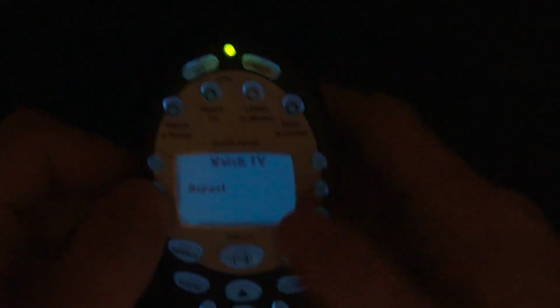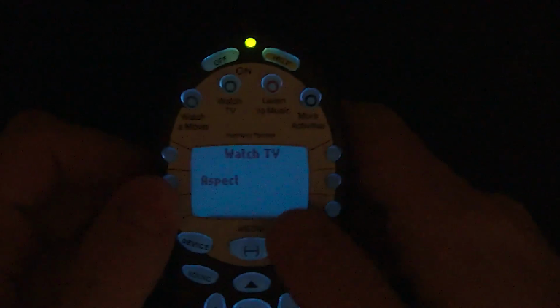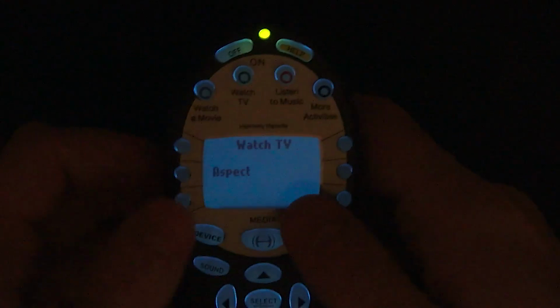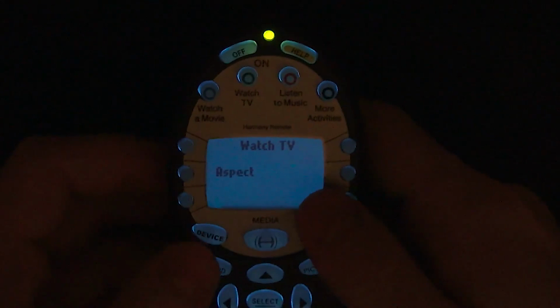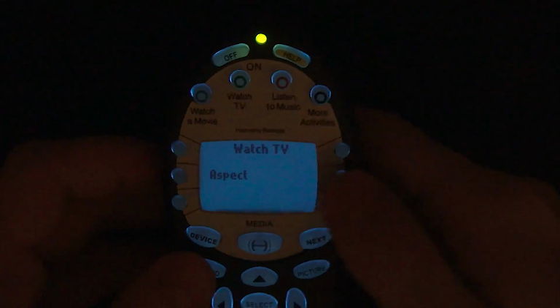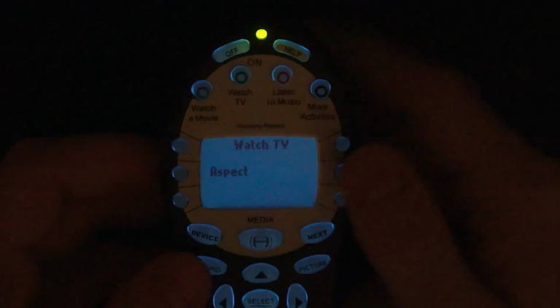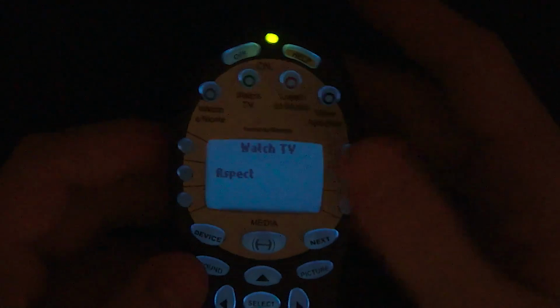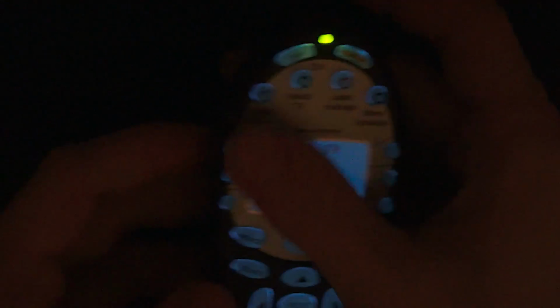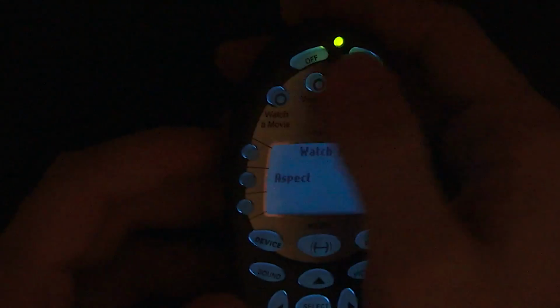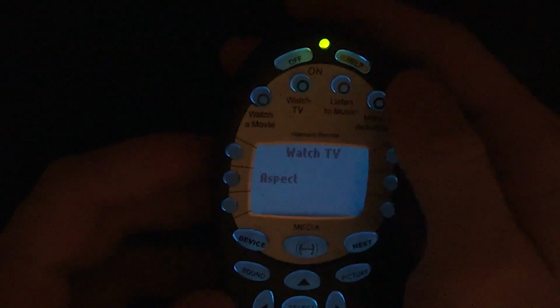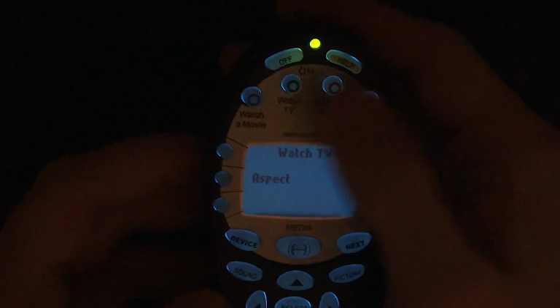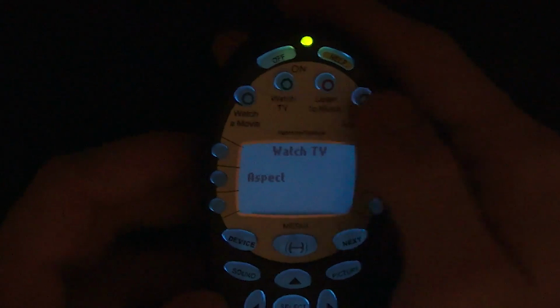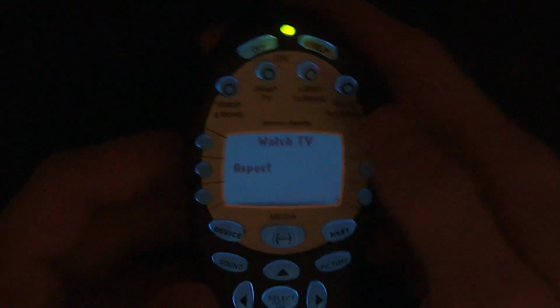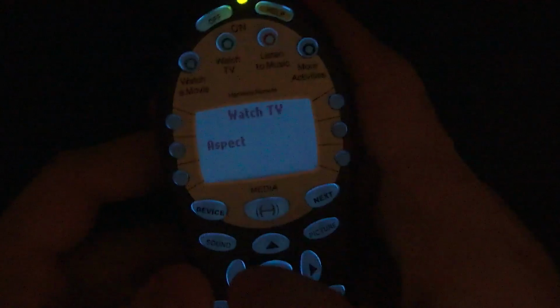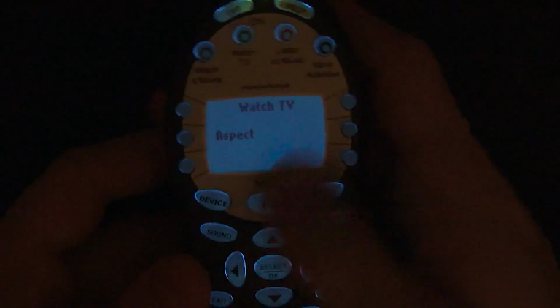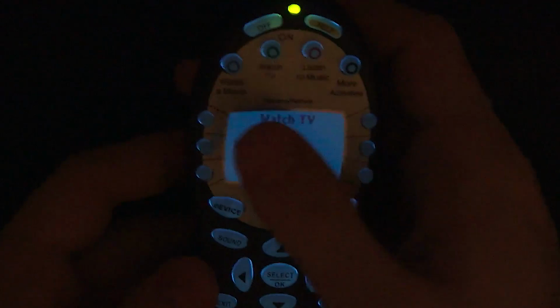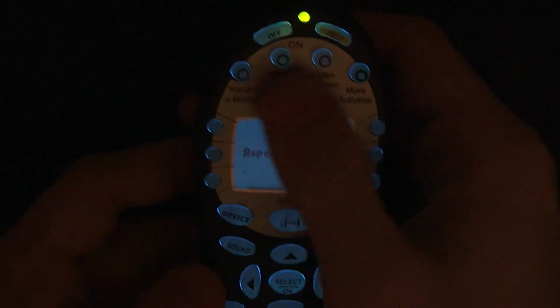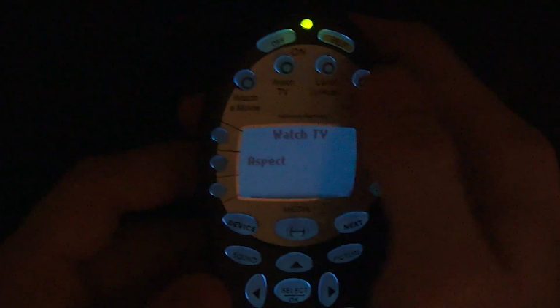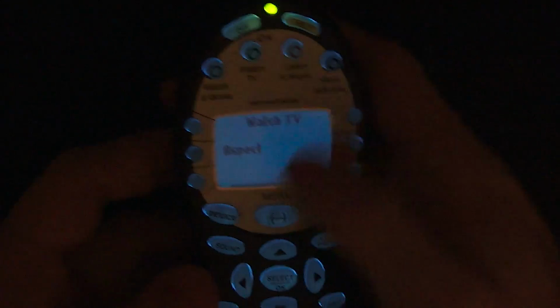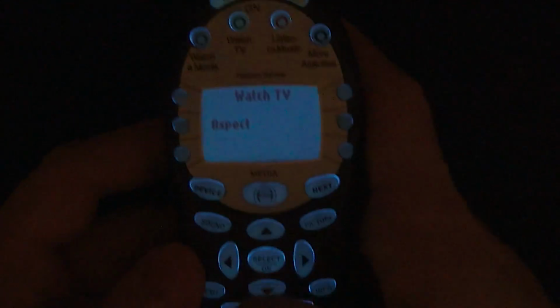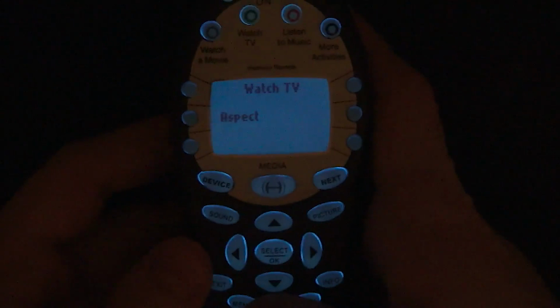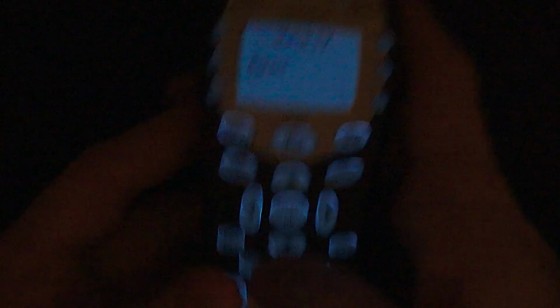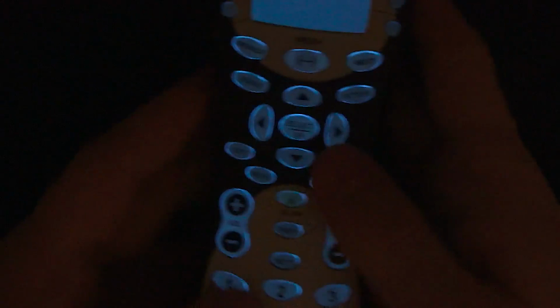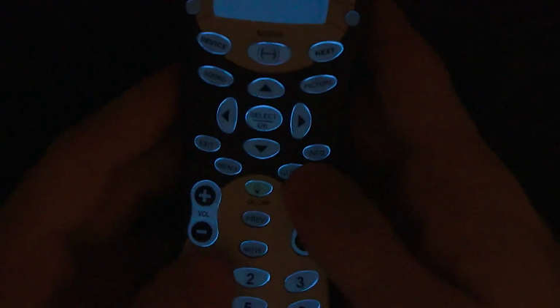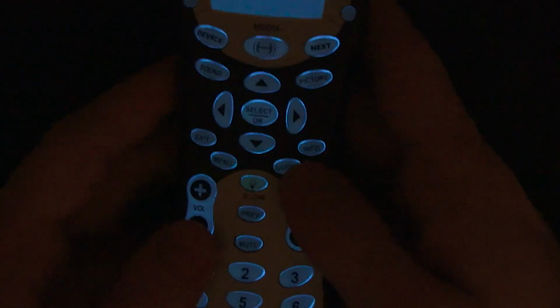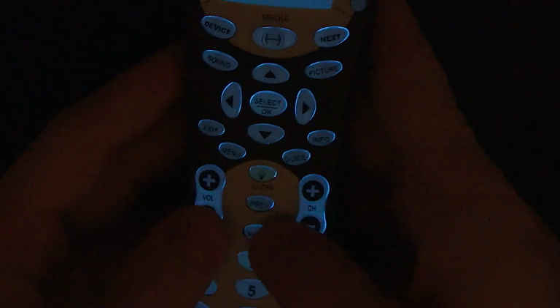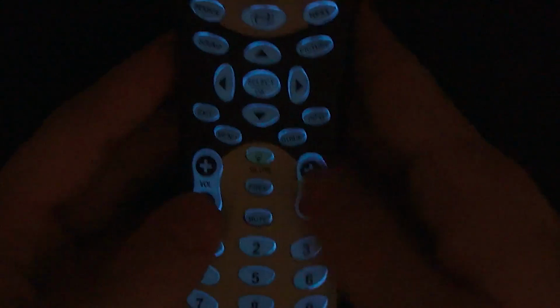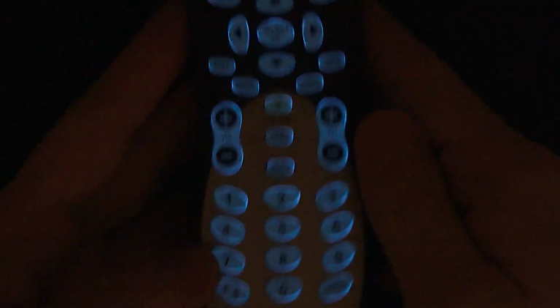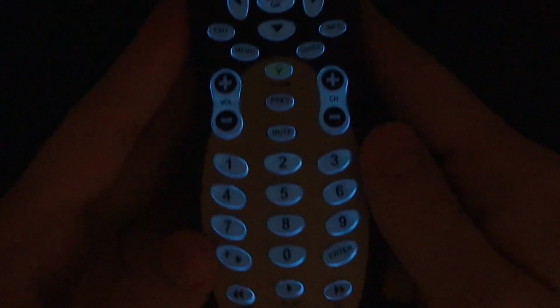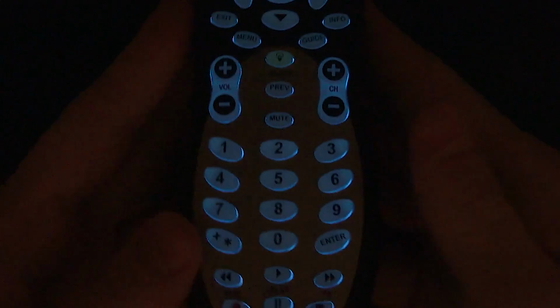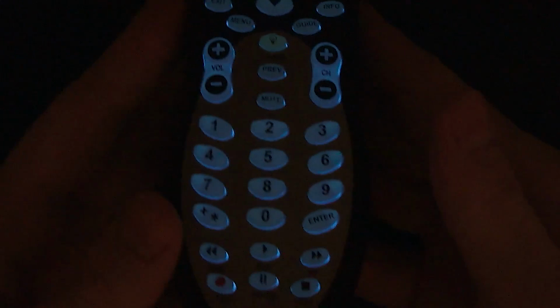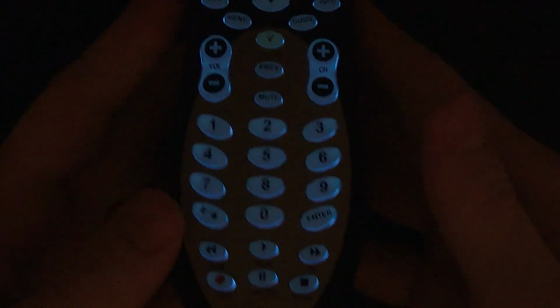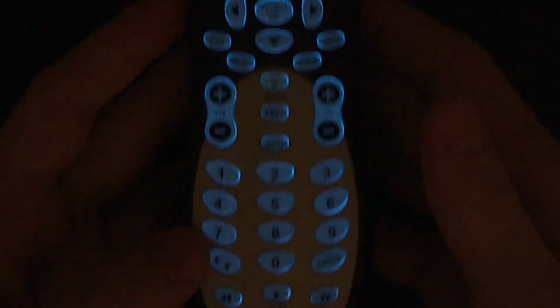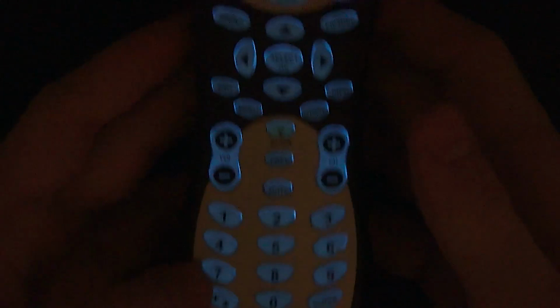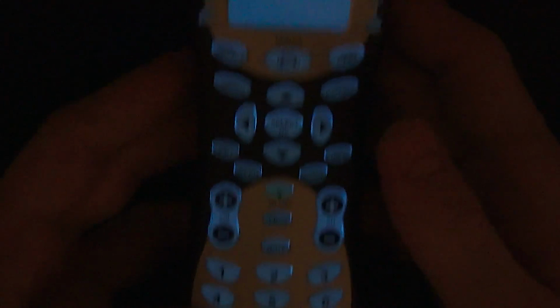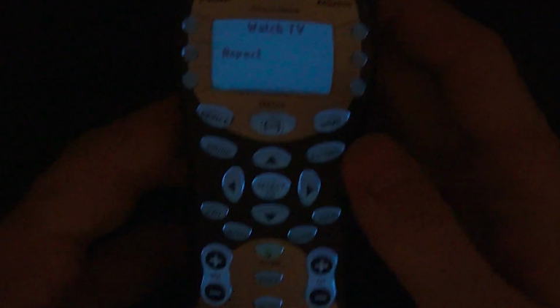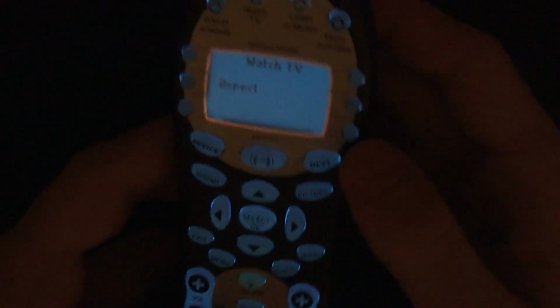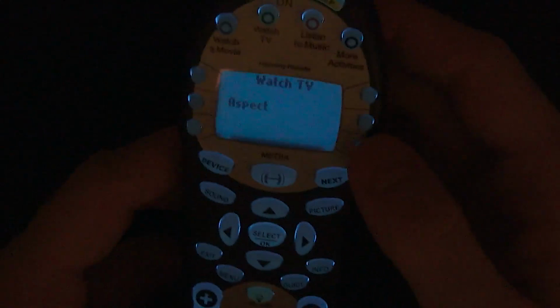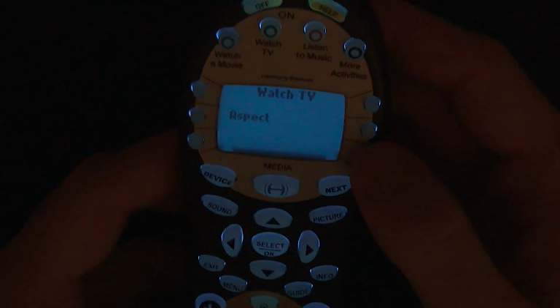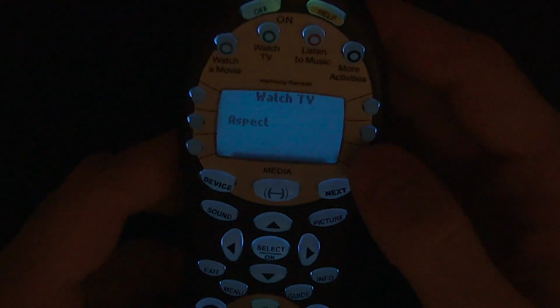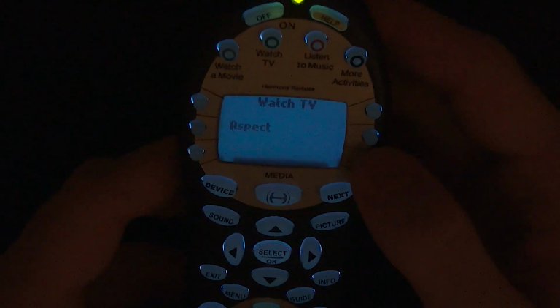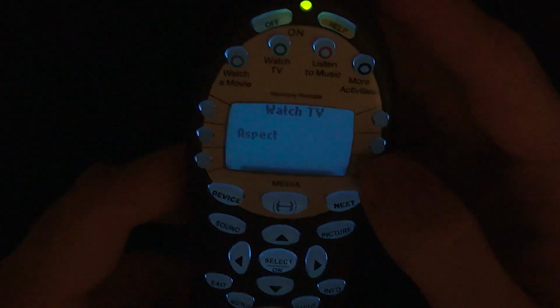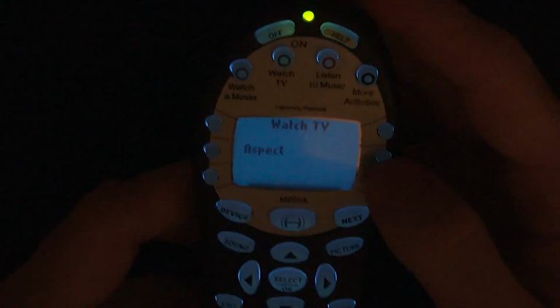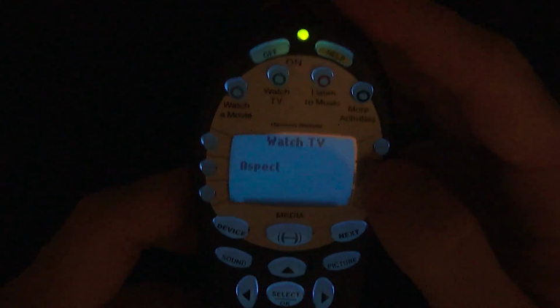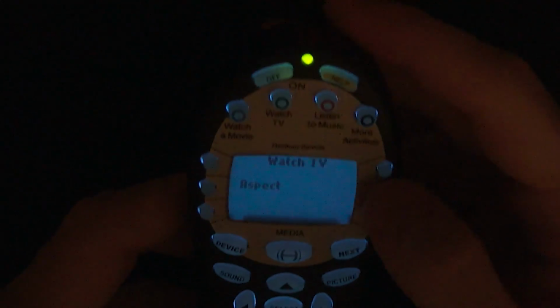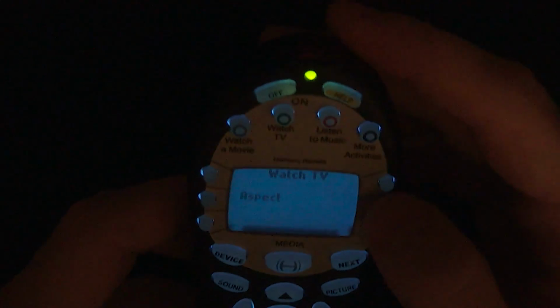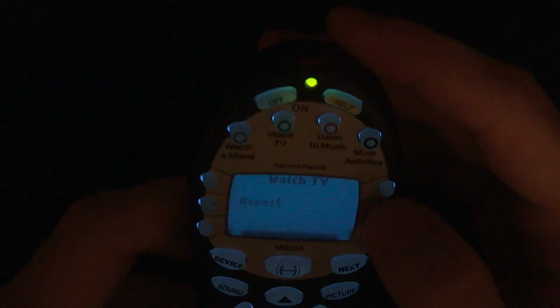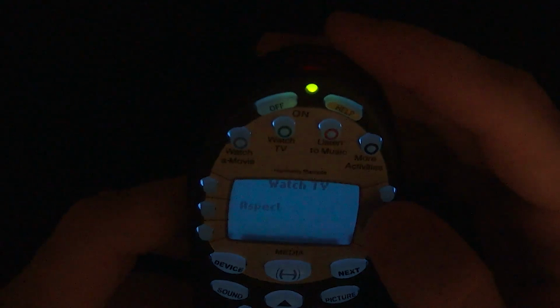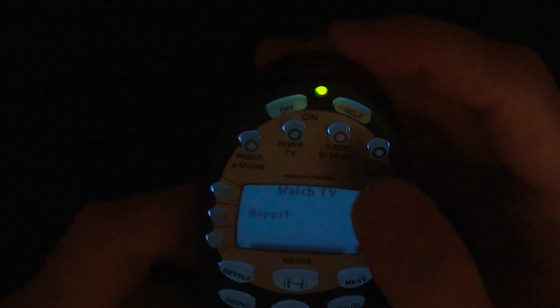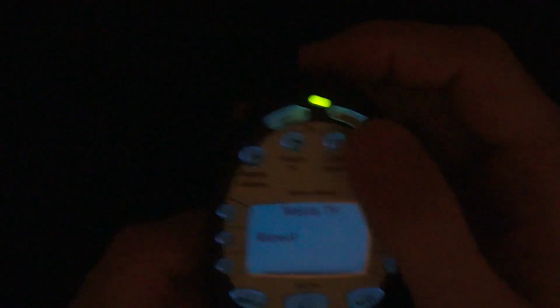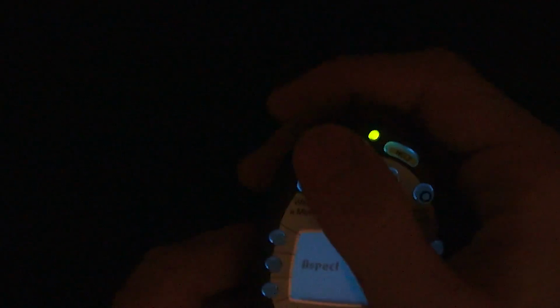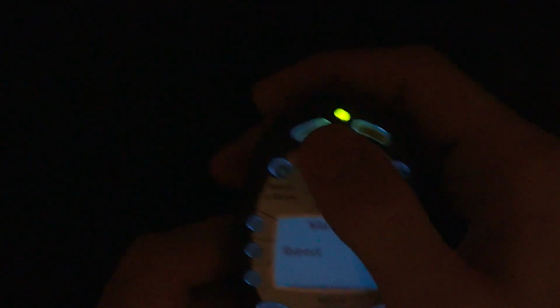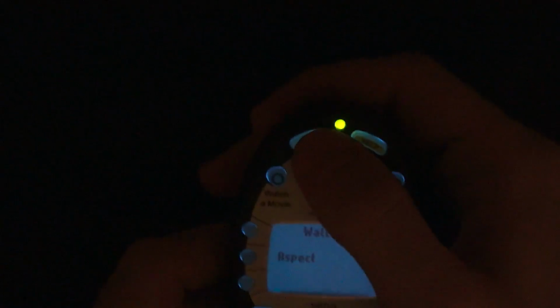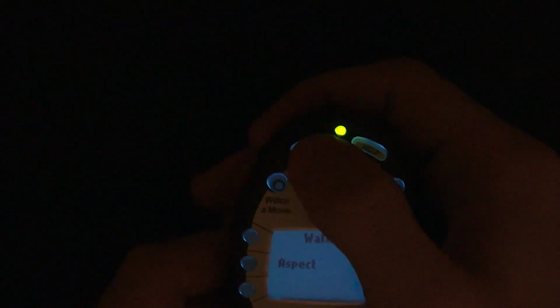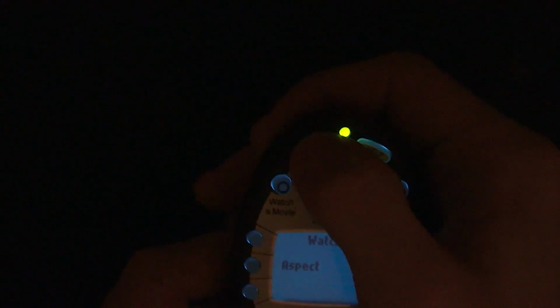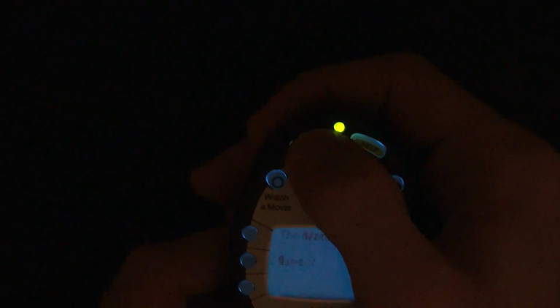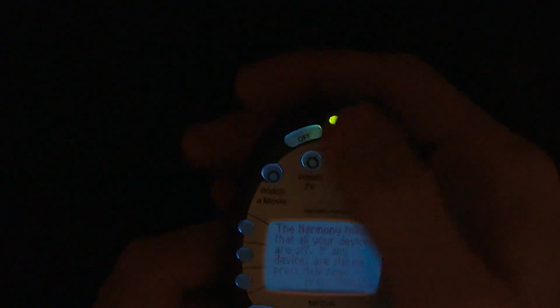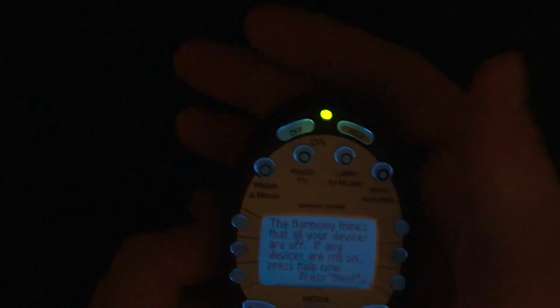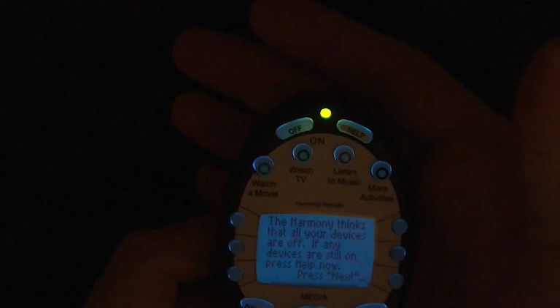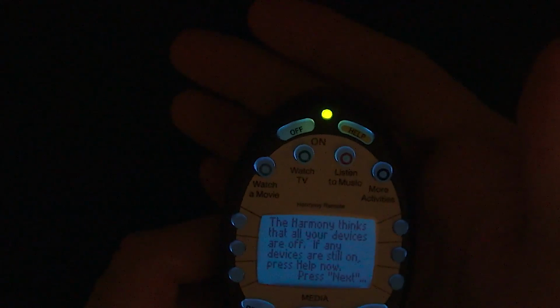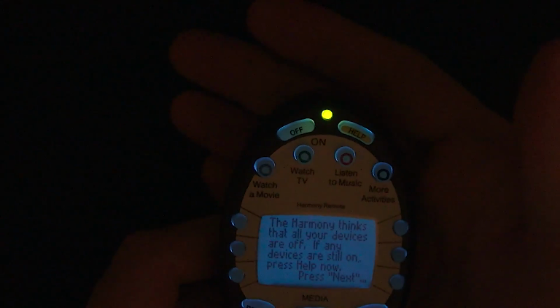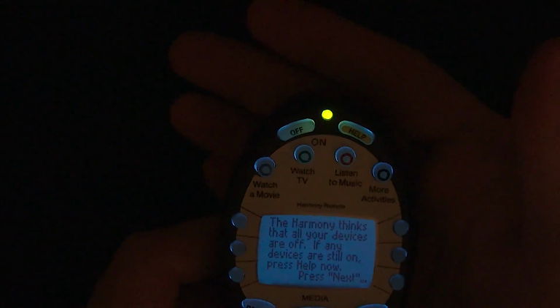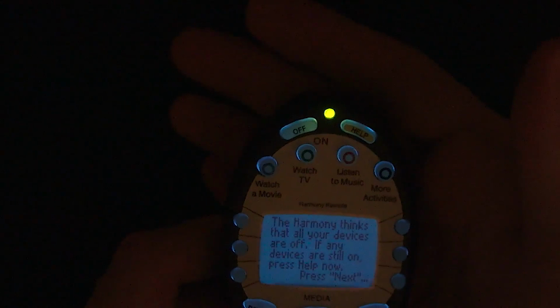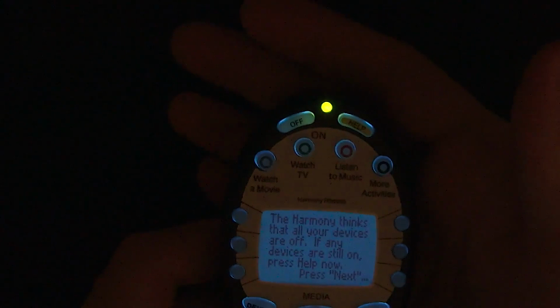You get the idea. Anyway, it's got a bunch of buttons and it lets you pick certain things and then contextually other buttons do things. Quite impressive. You can press off and it turns everything off.